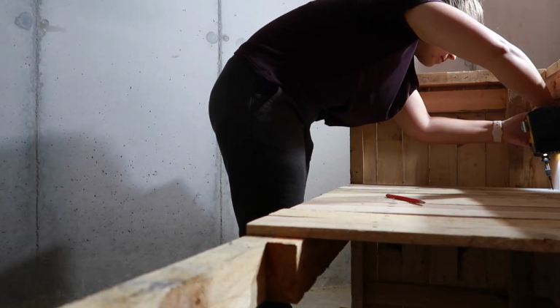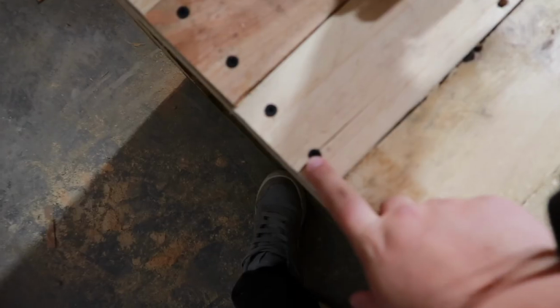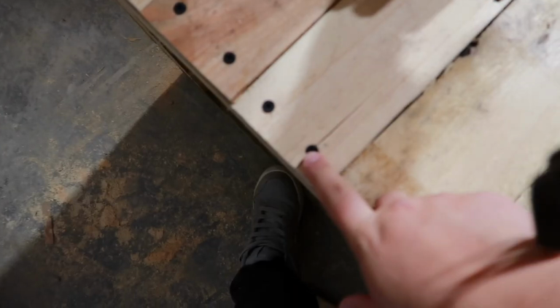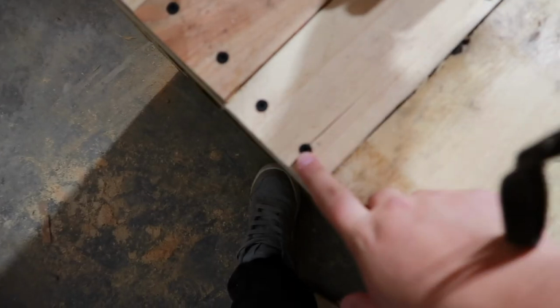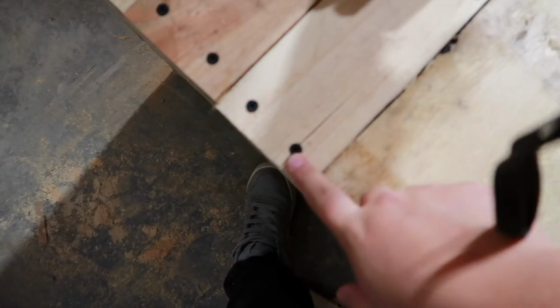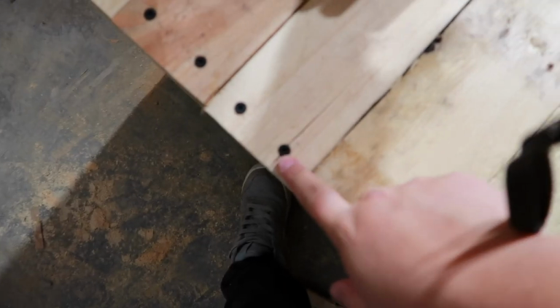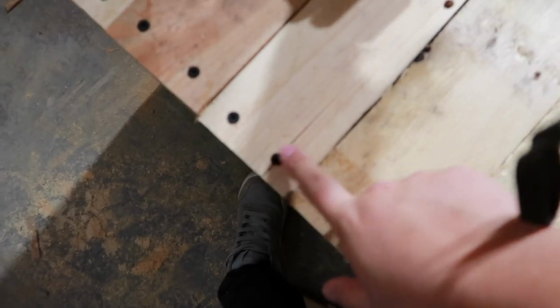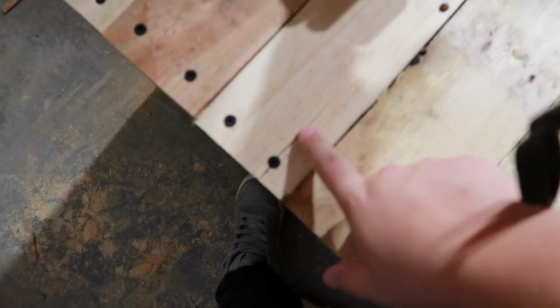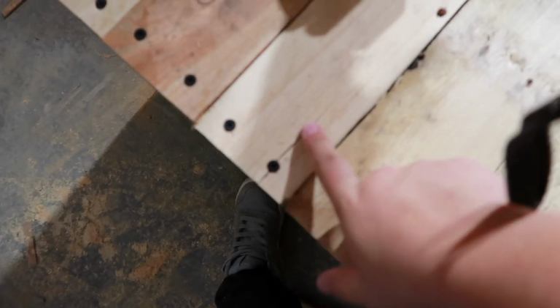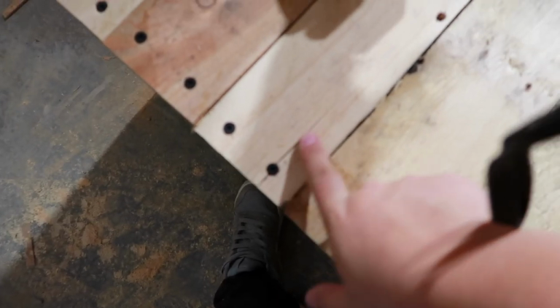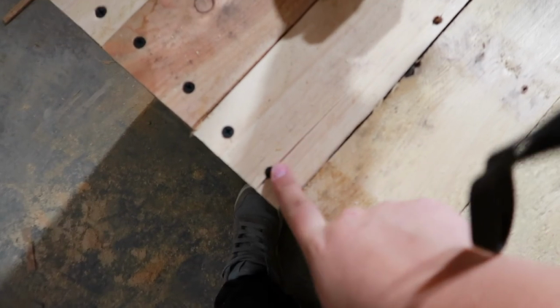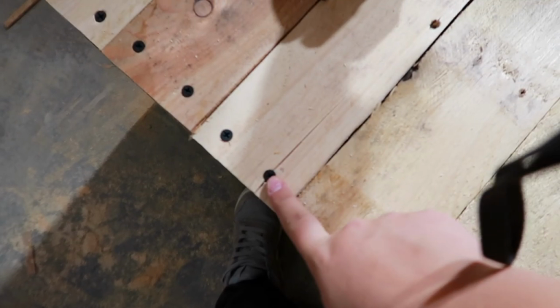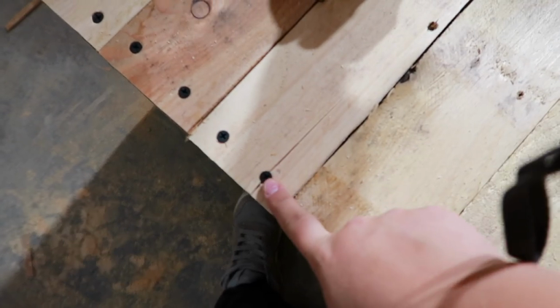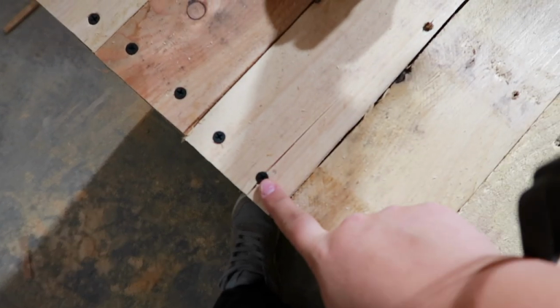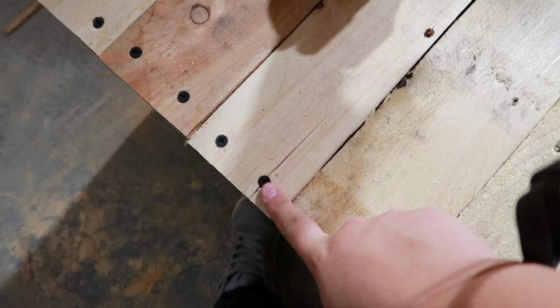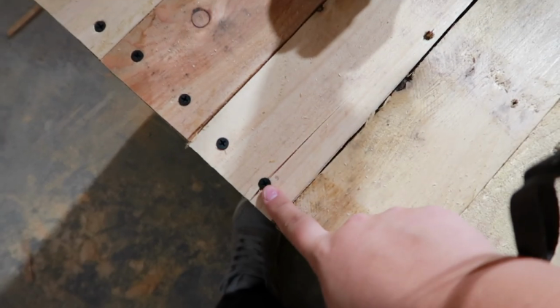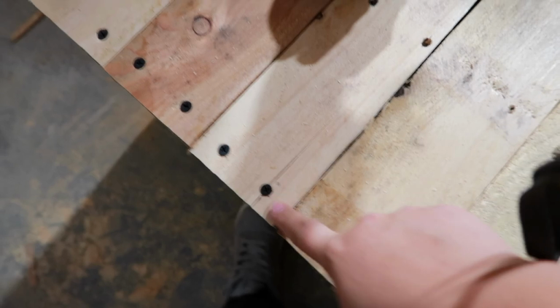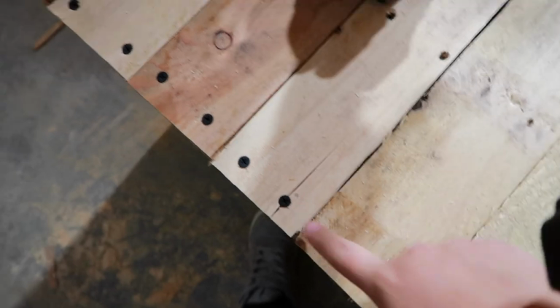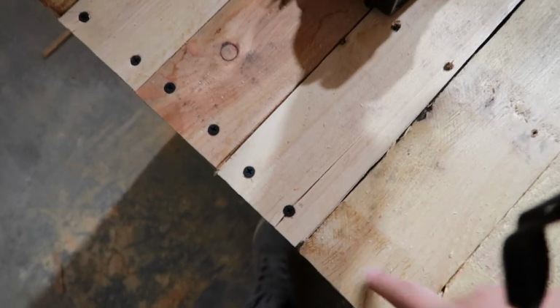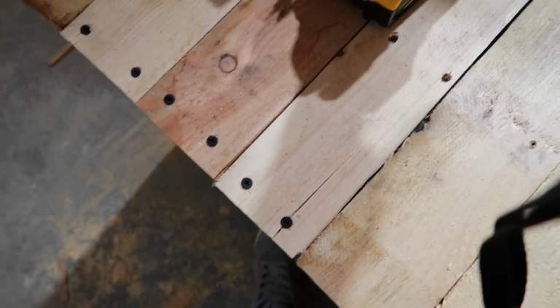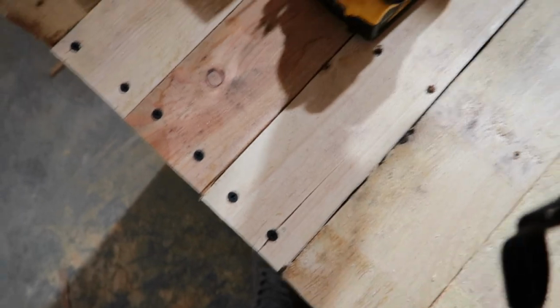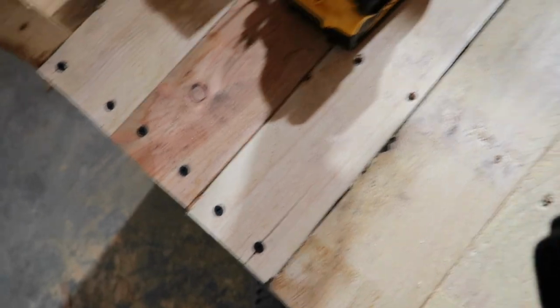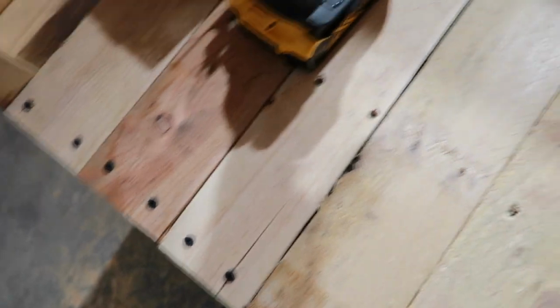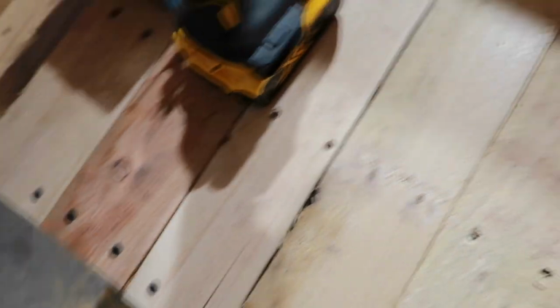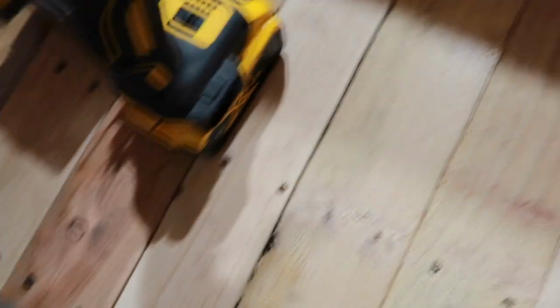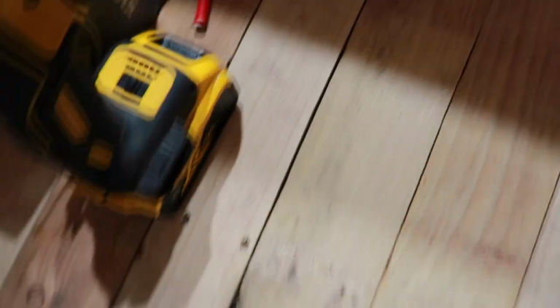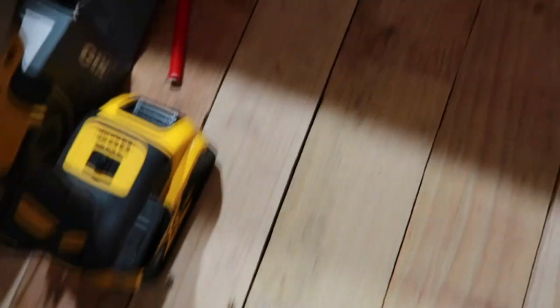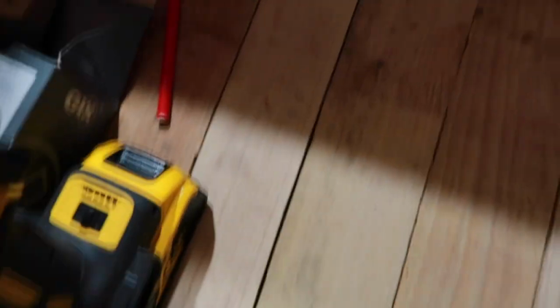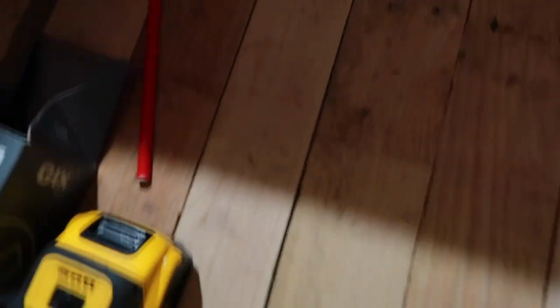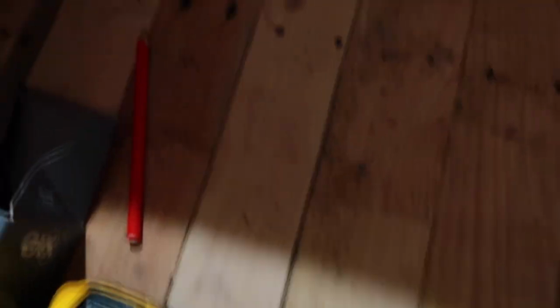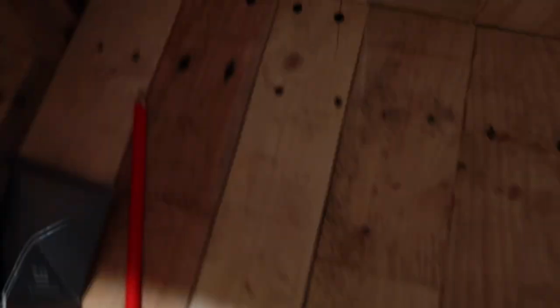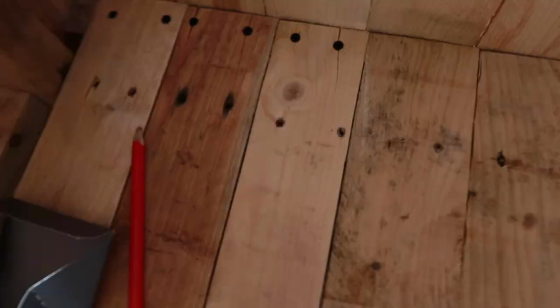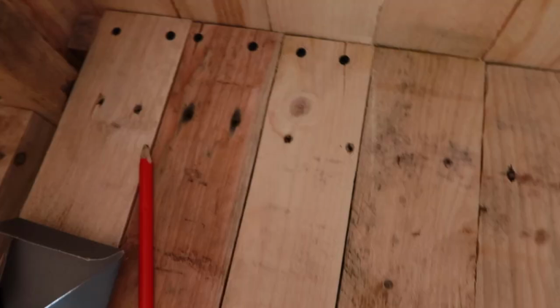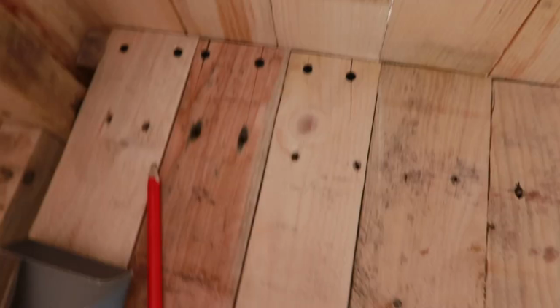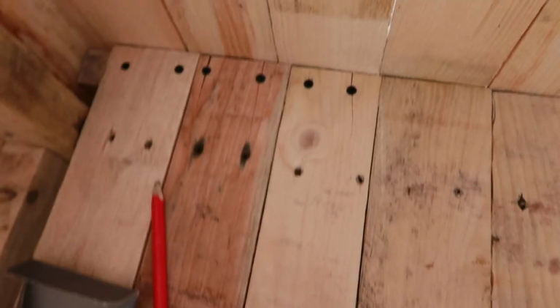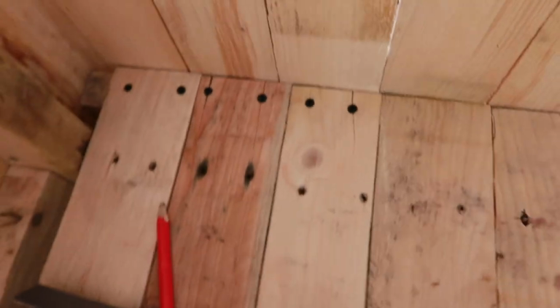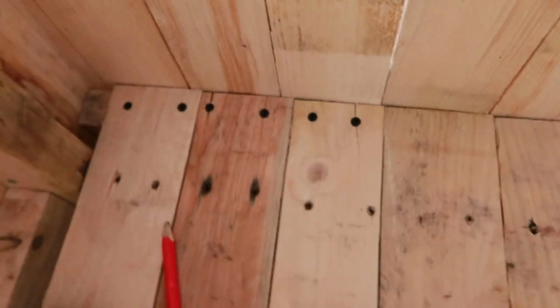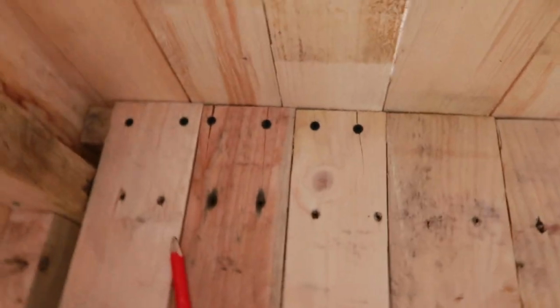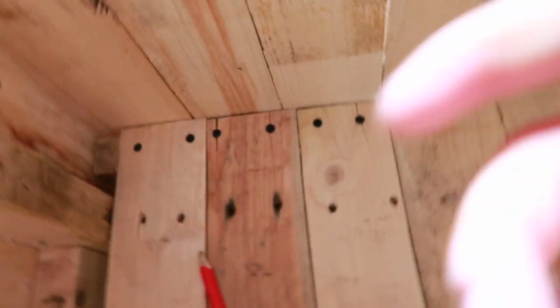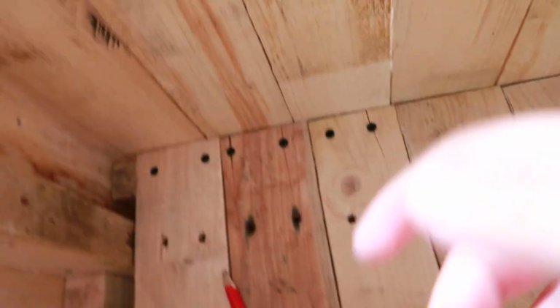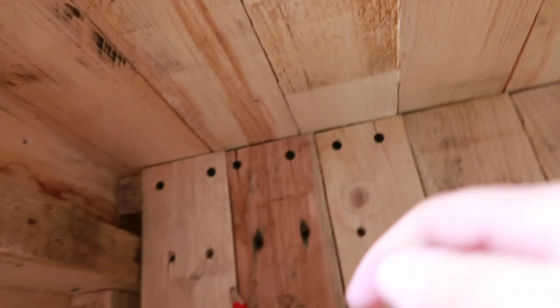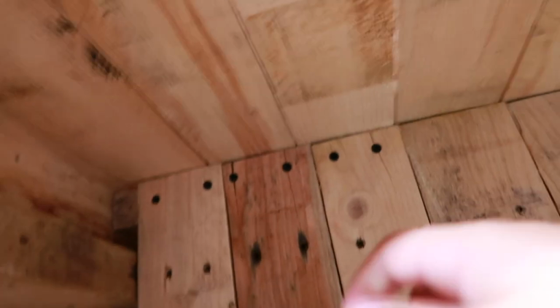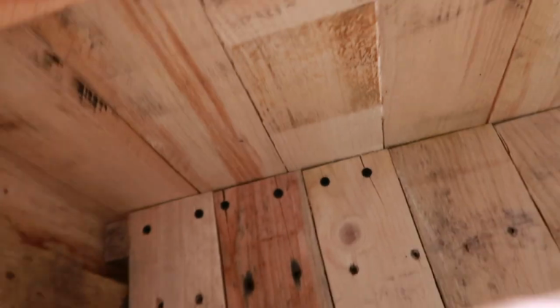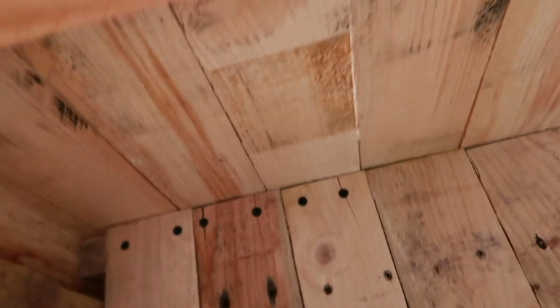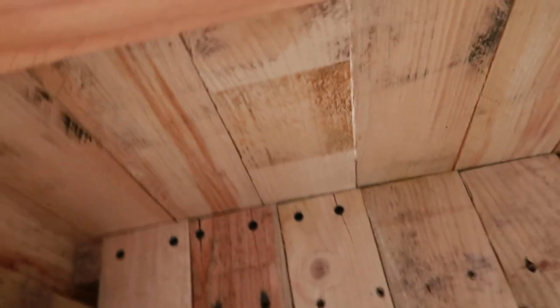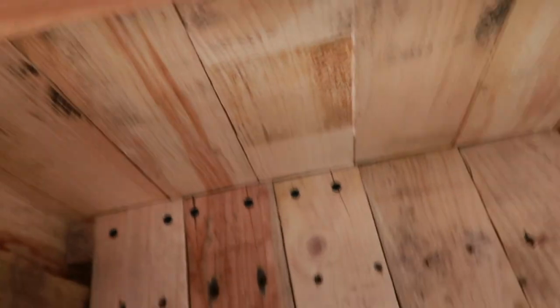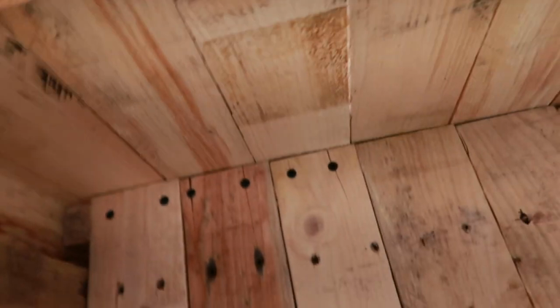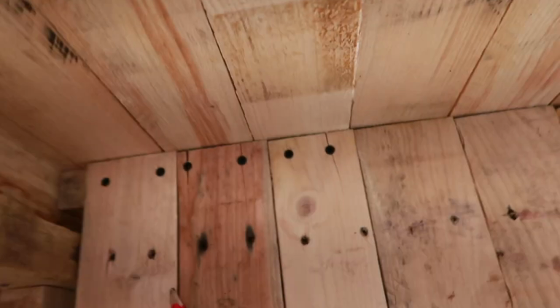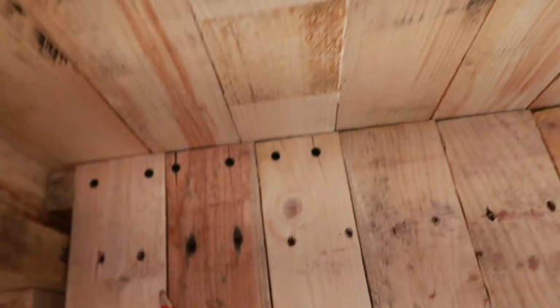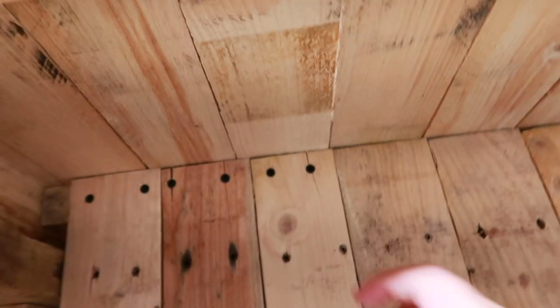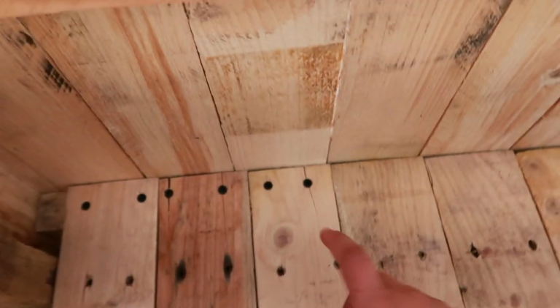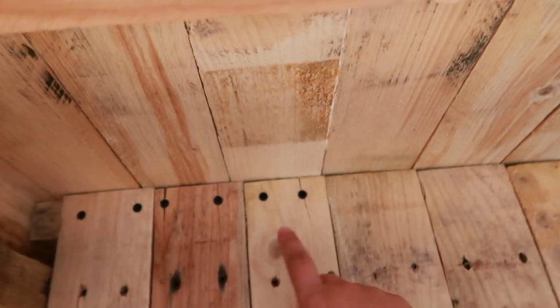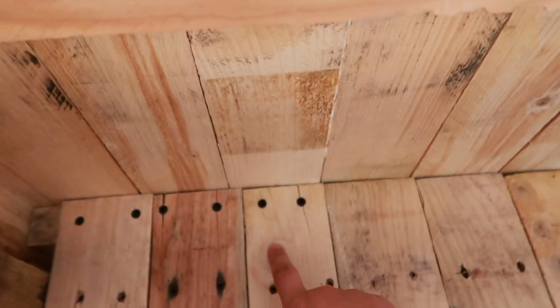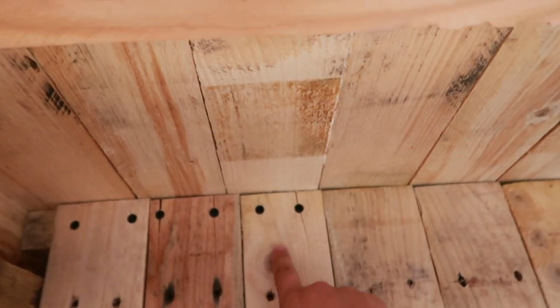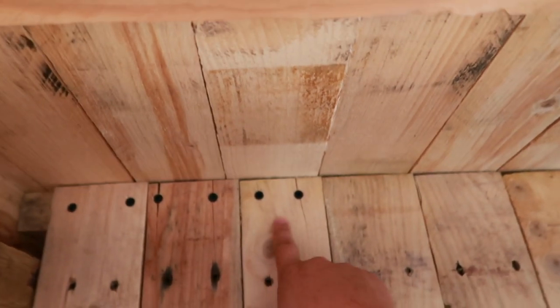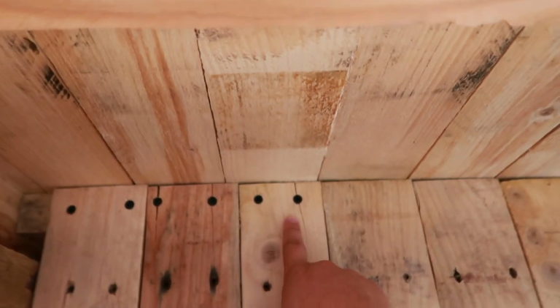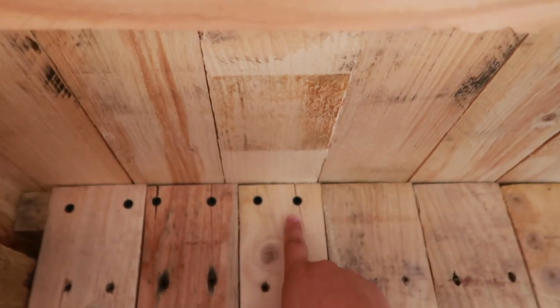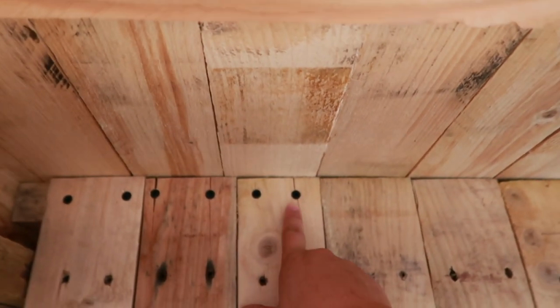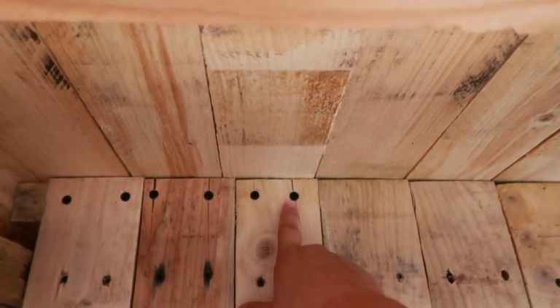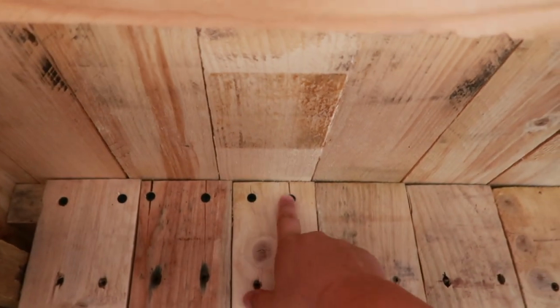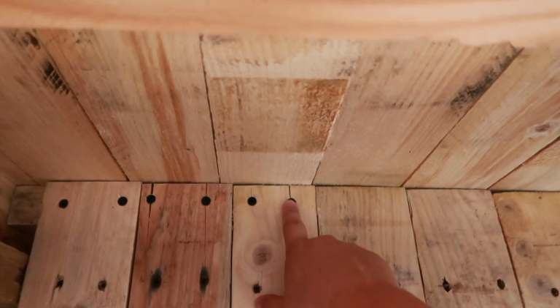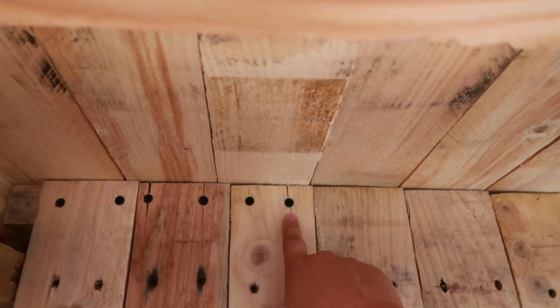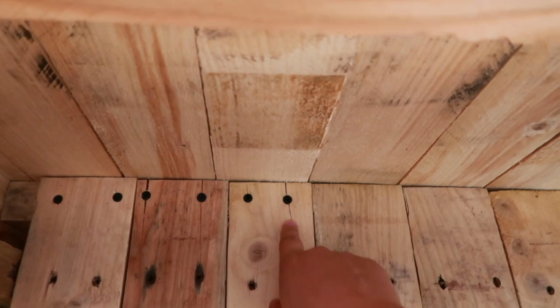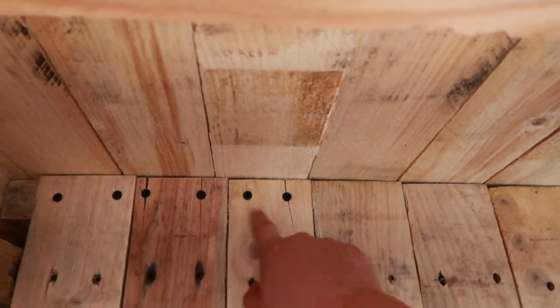I tried to put the screw straight in and some planks broke, so from now on I'll make a hole first and then put the screw in.